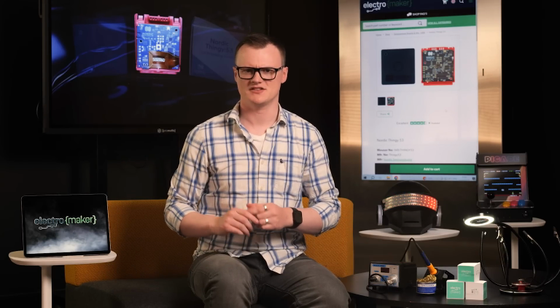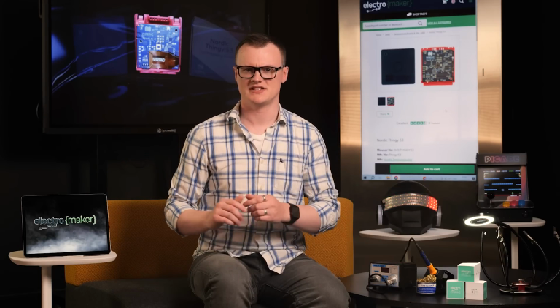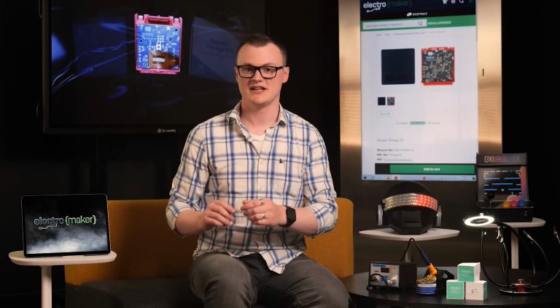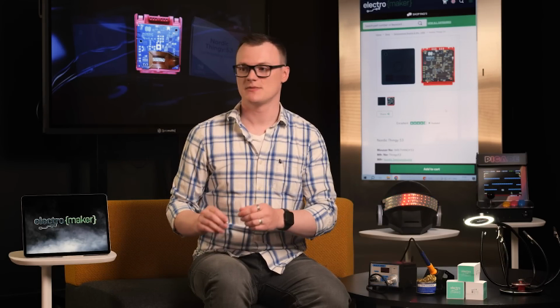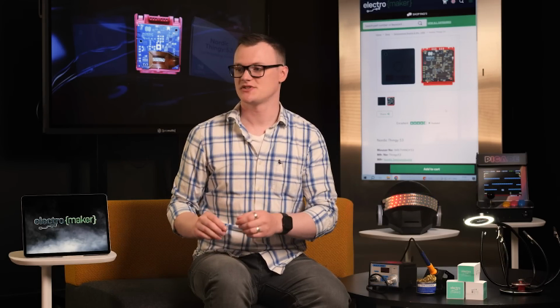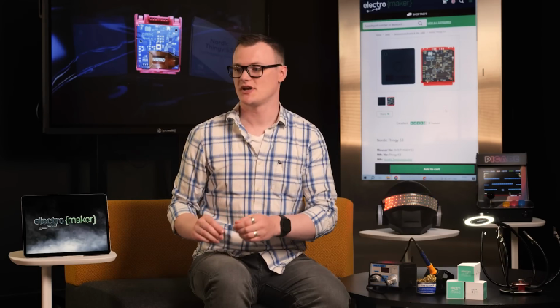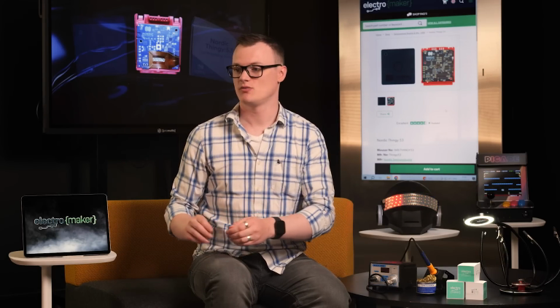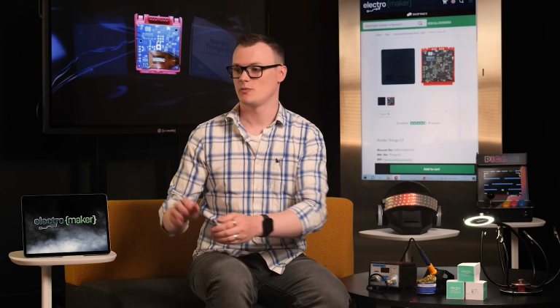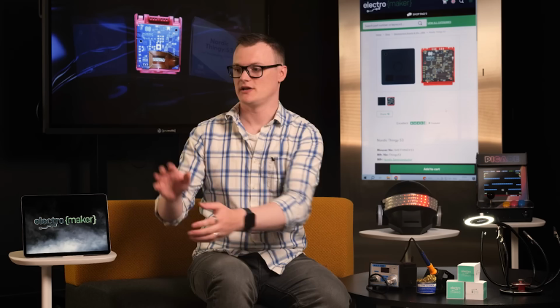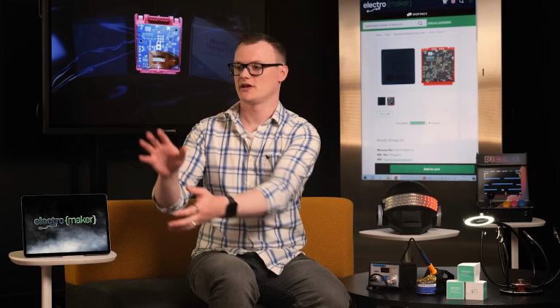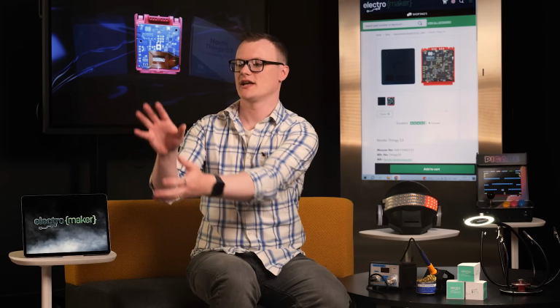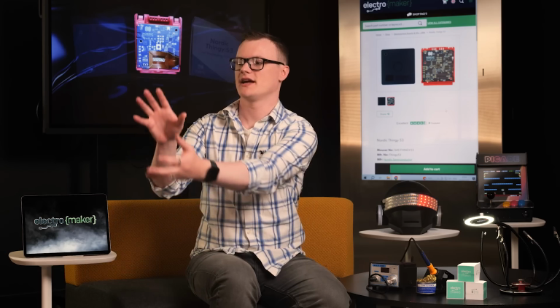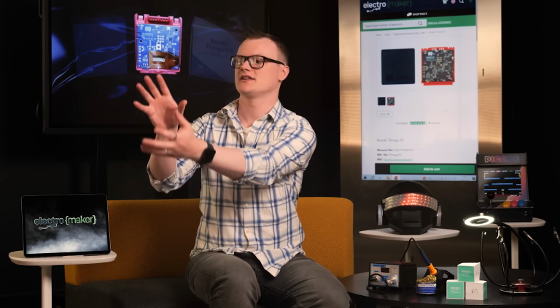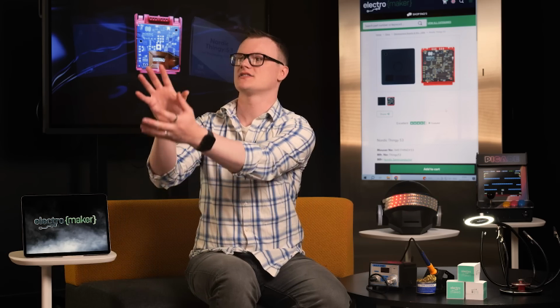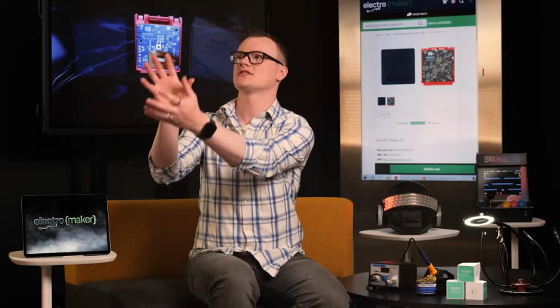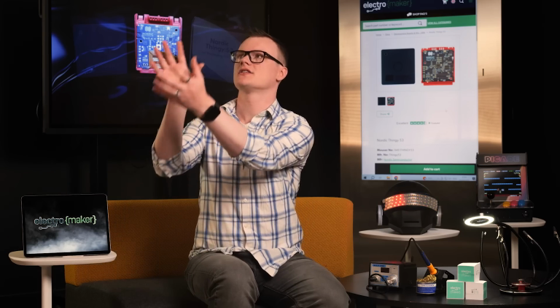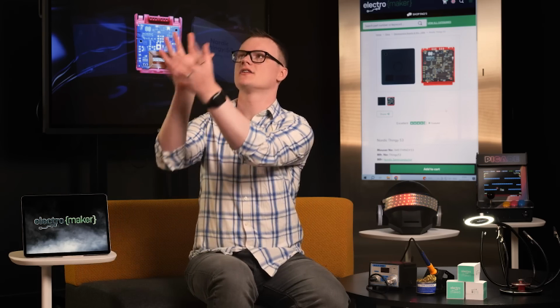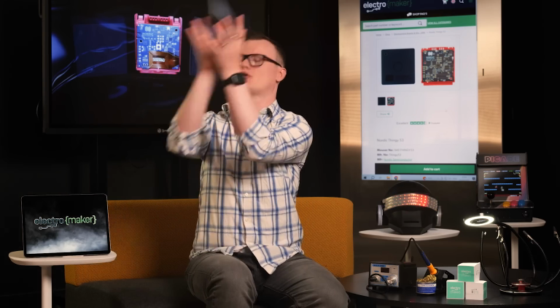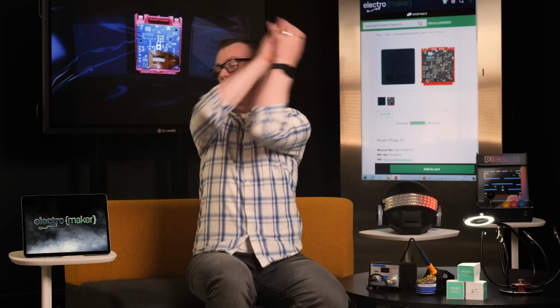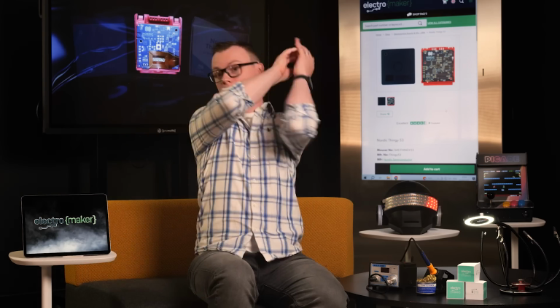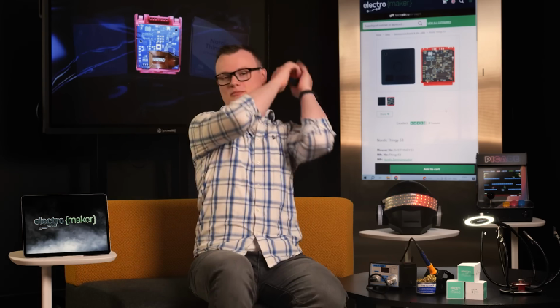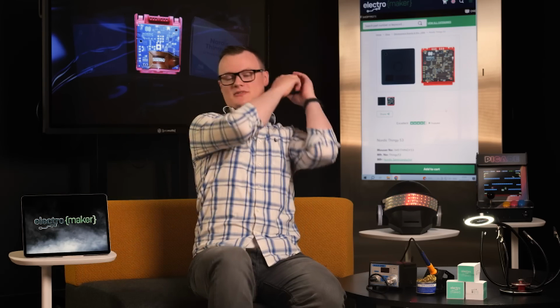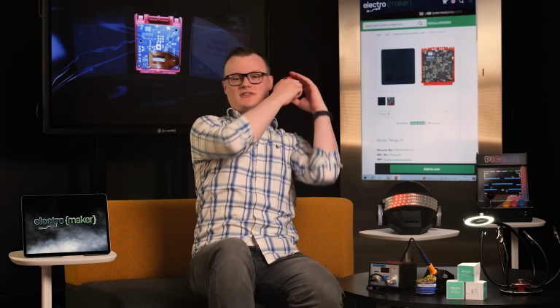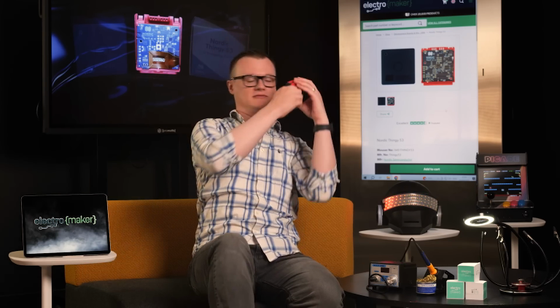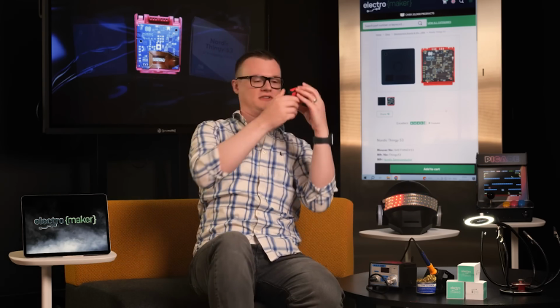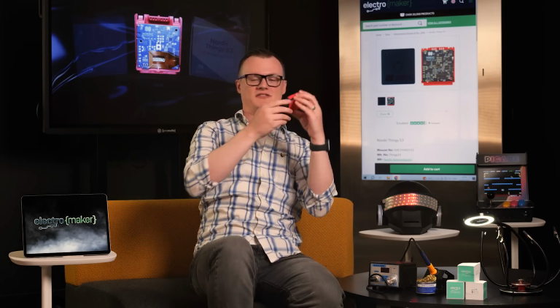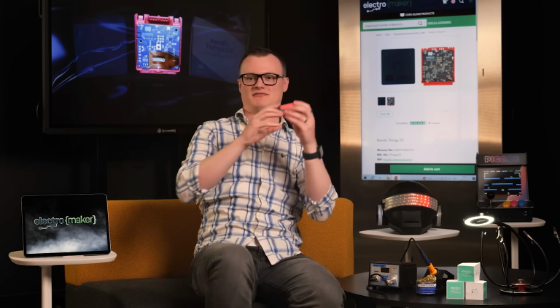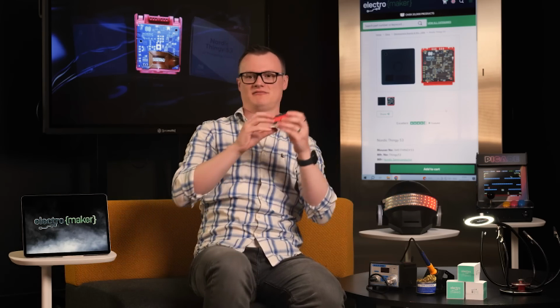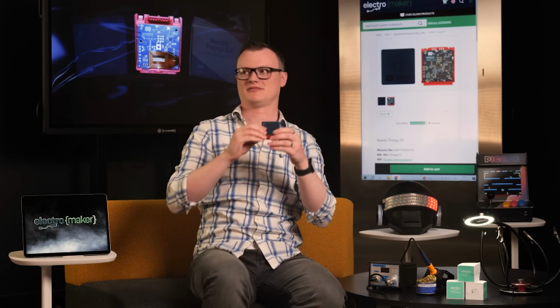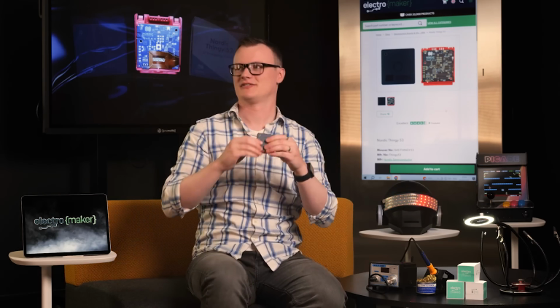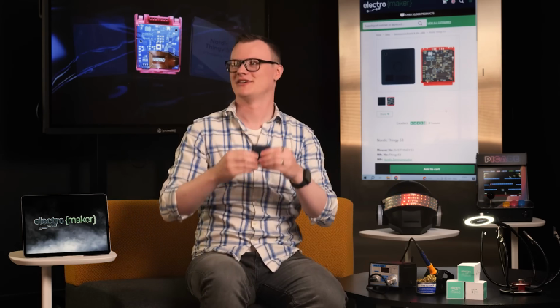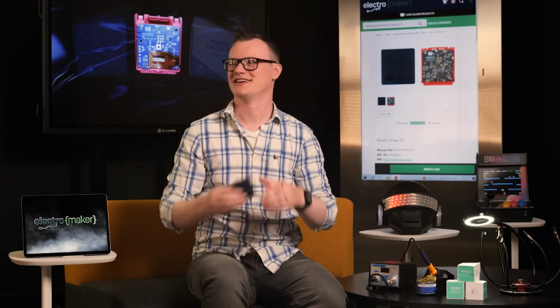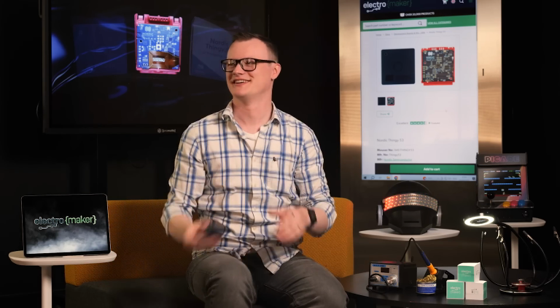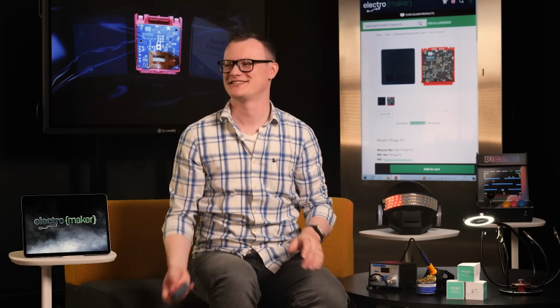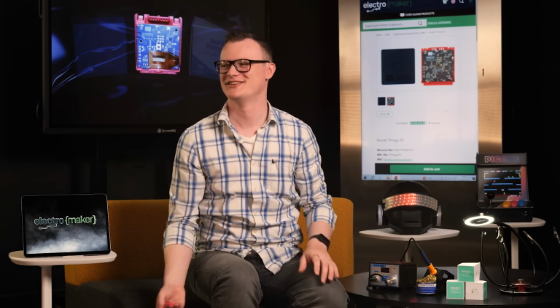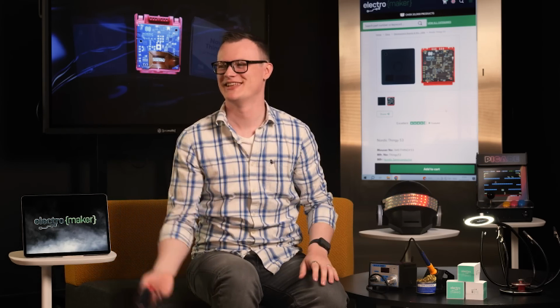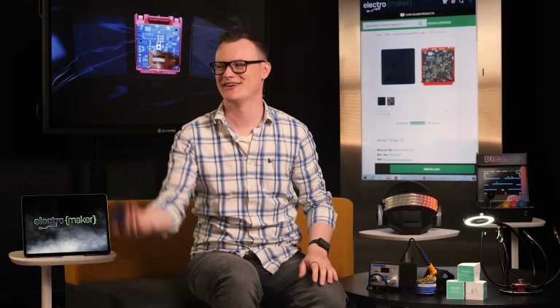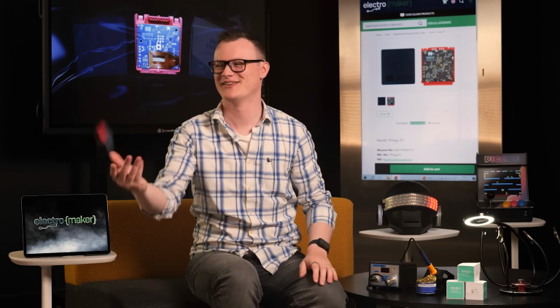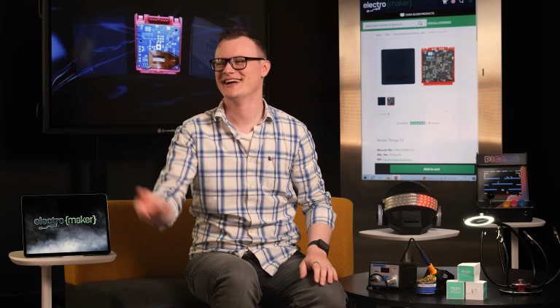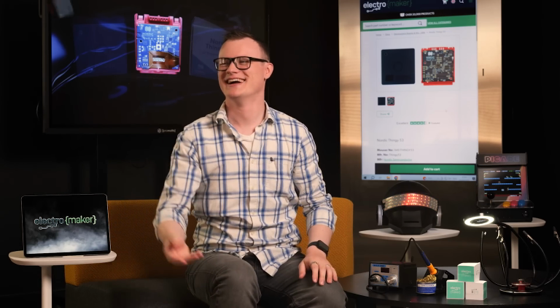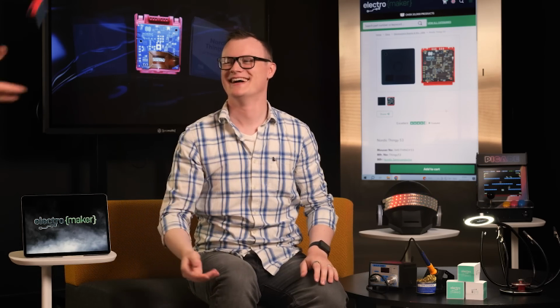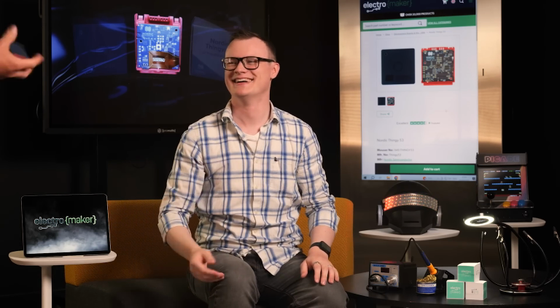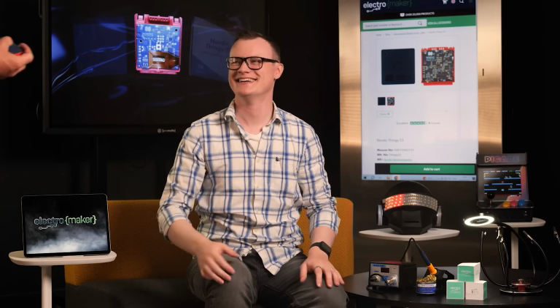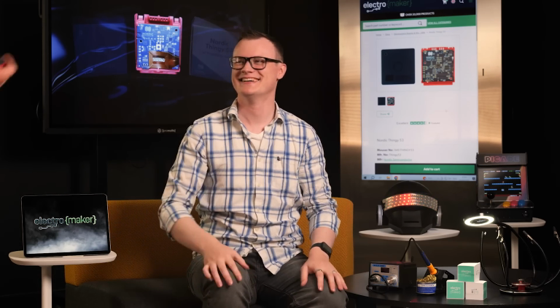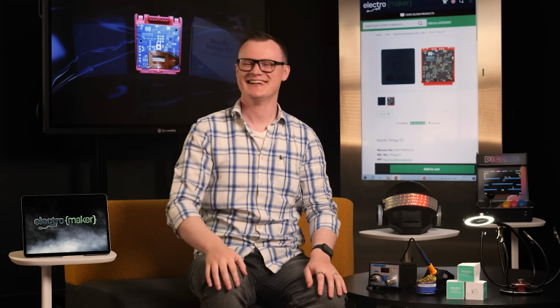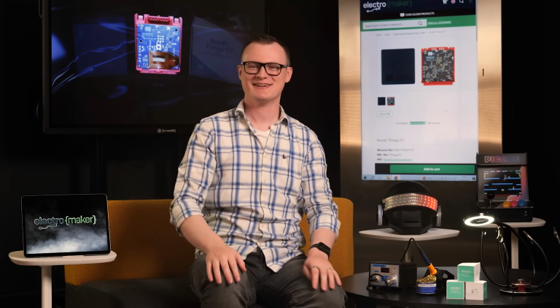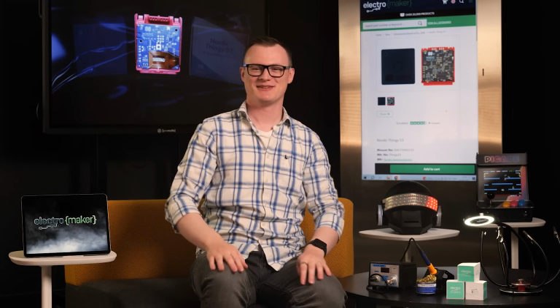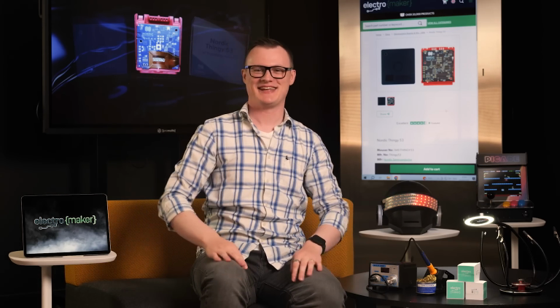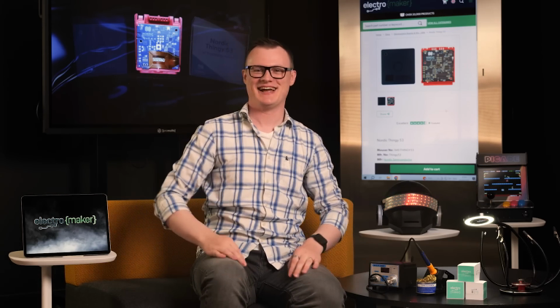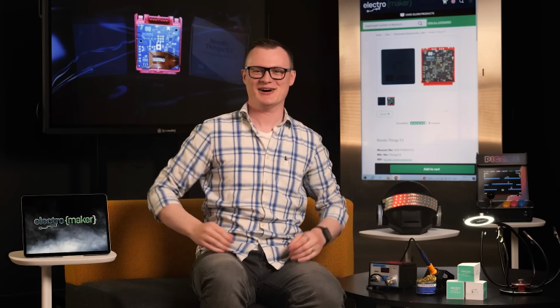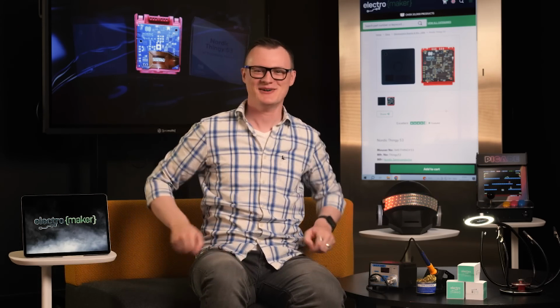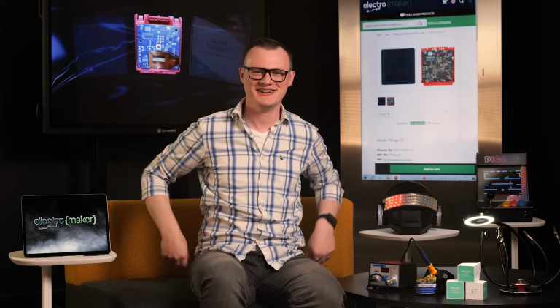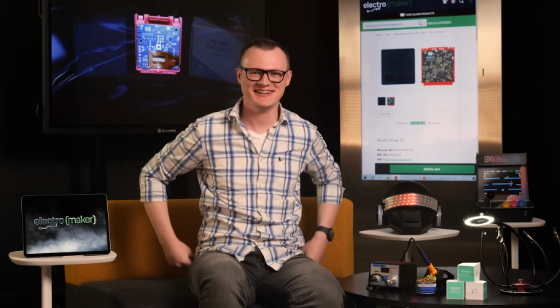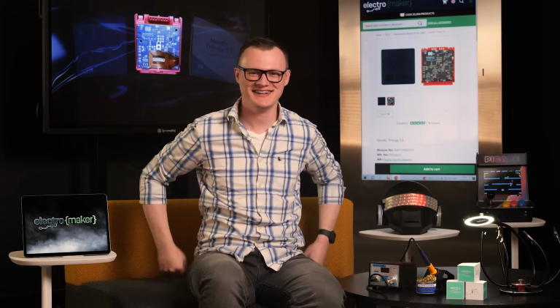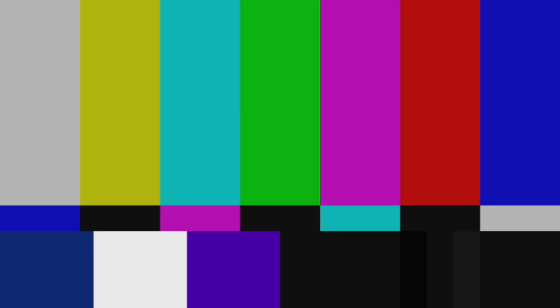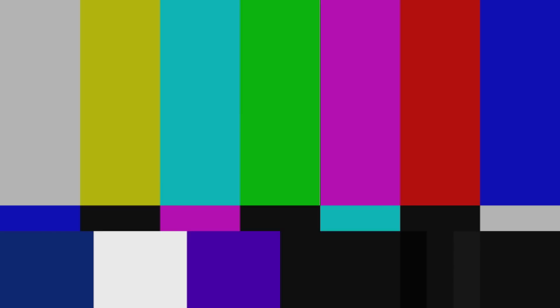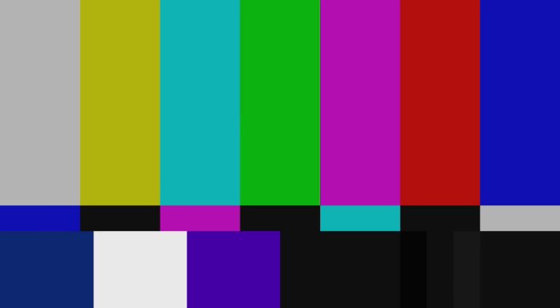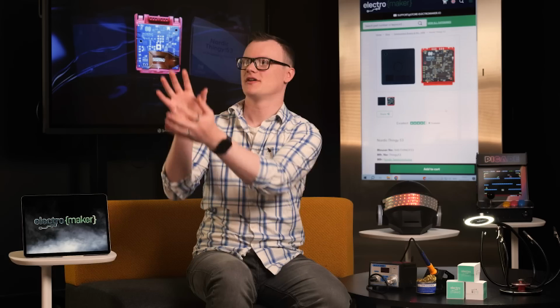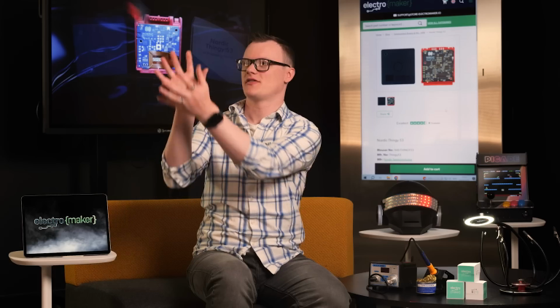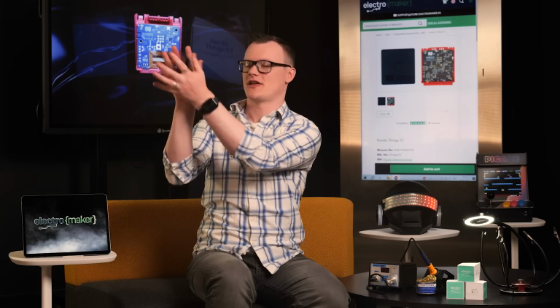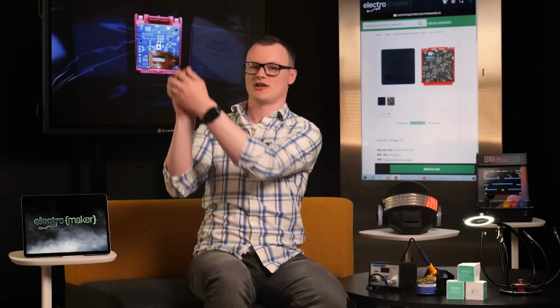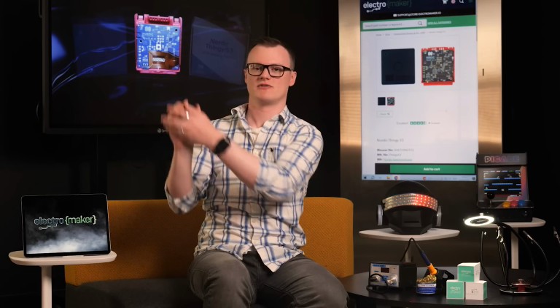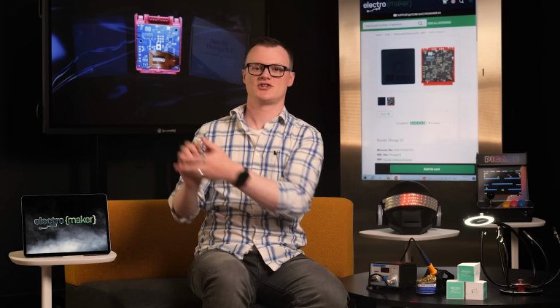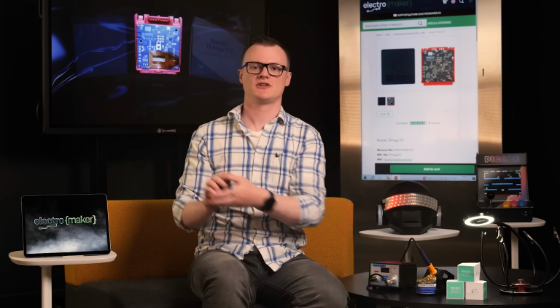In today's episode, we'll be looking at... Oh, look at that, Rick. There we go. Bloody hell. Thank you, Richard.